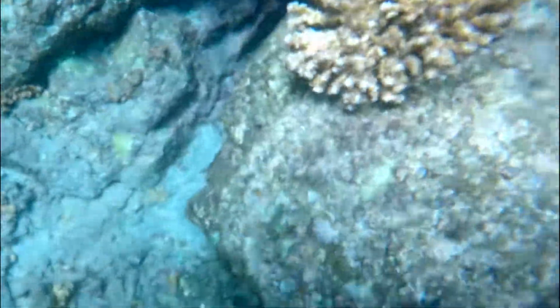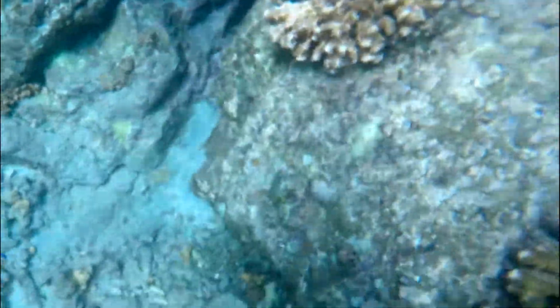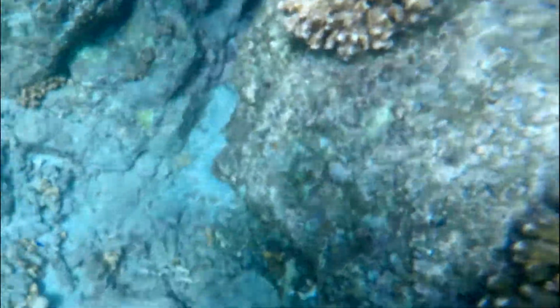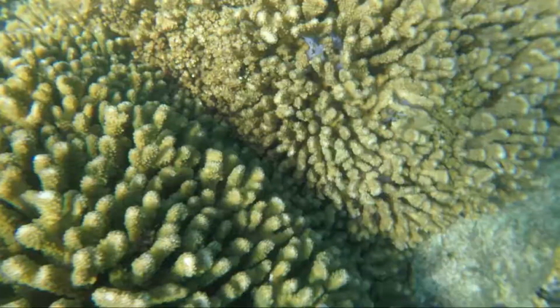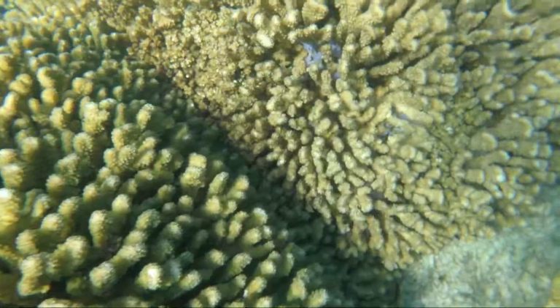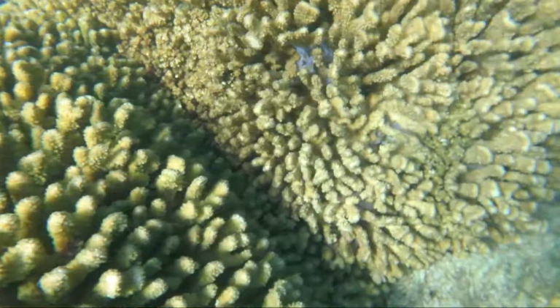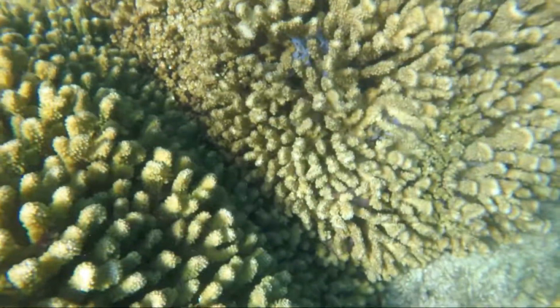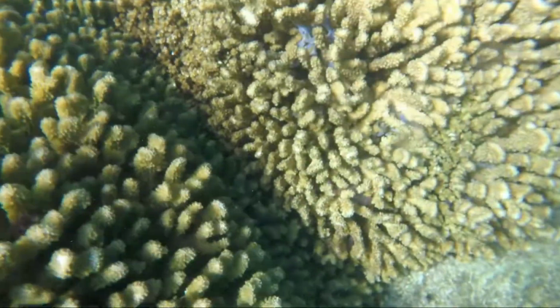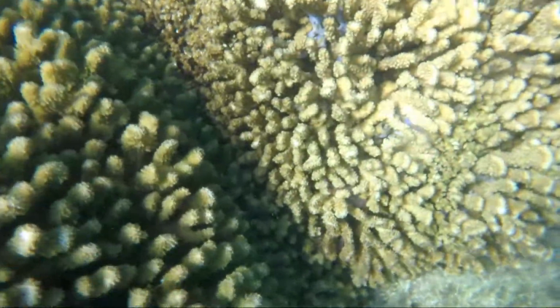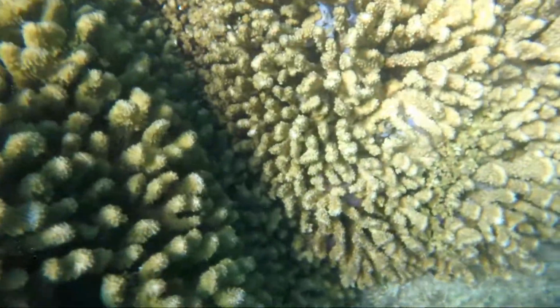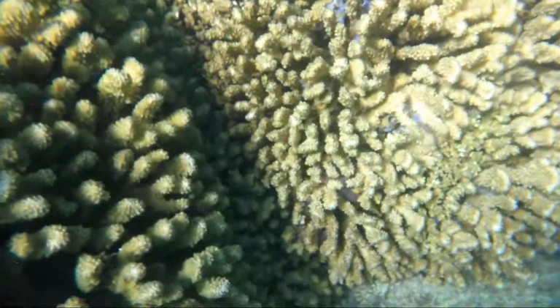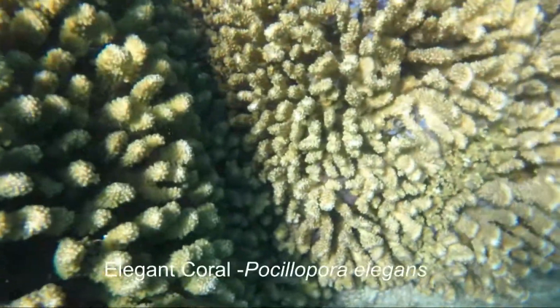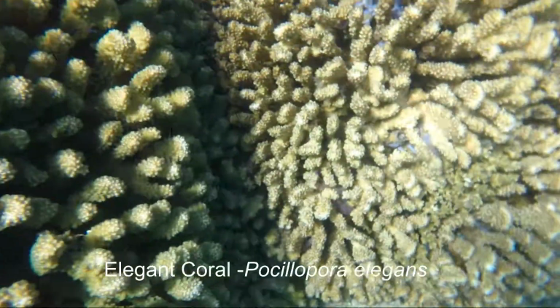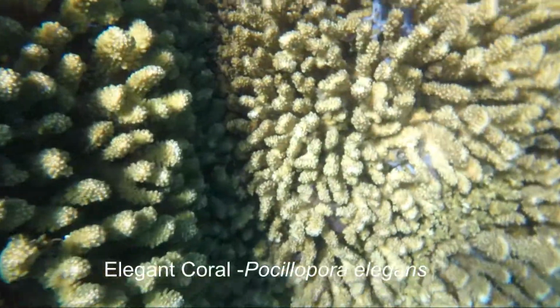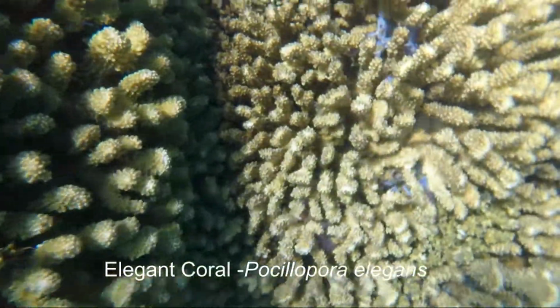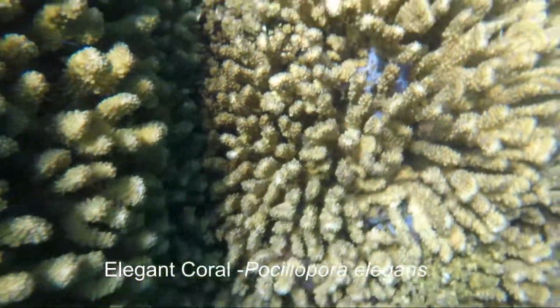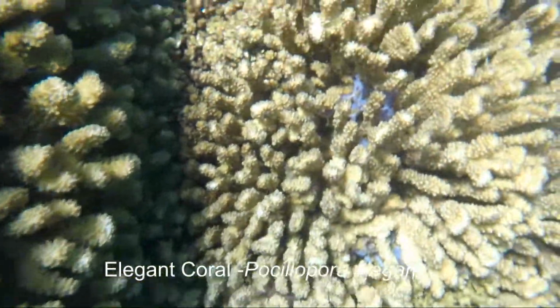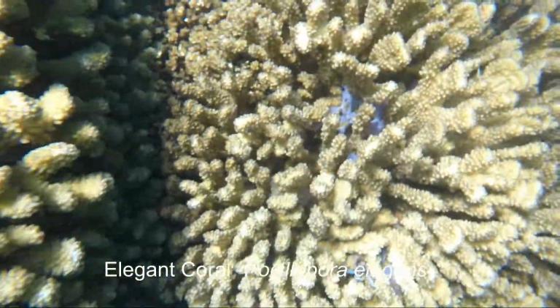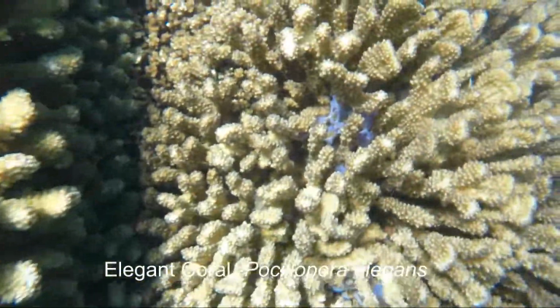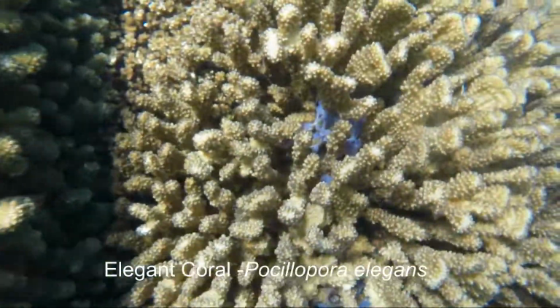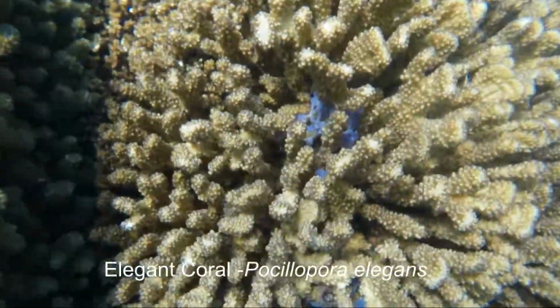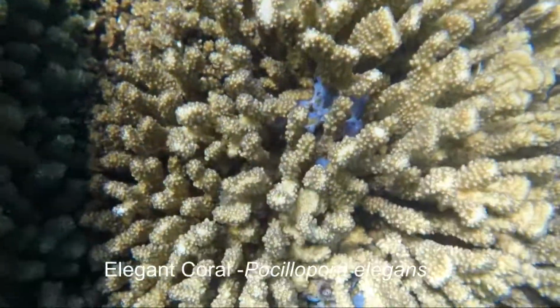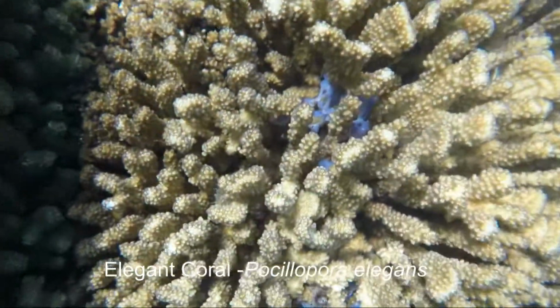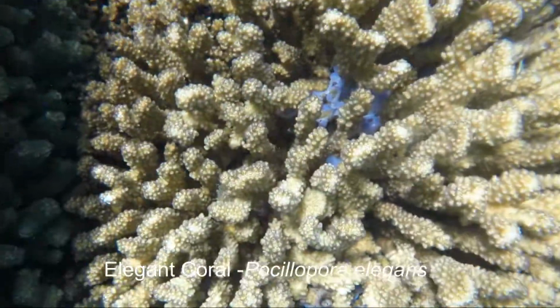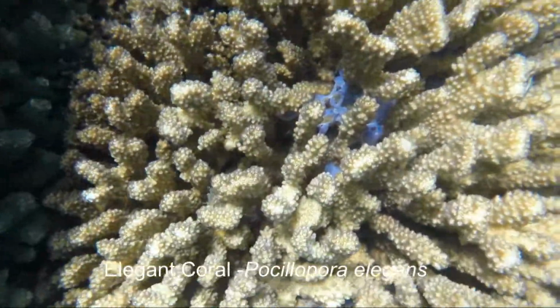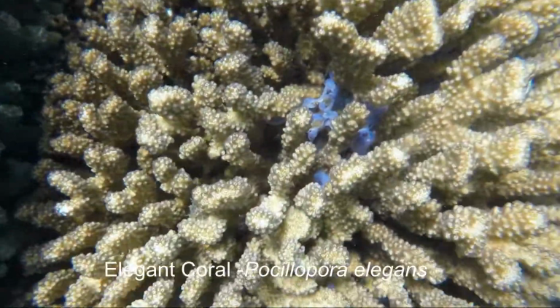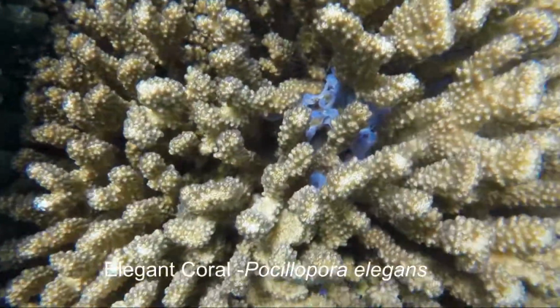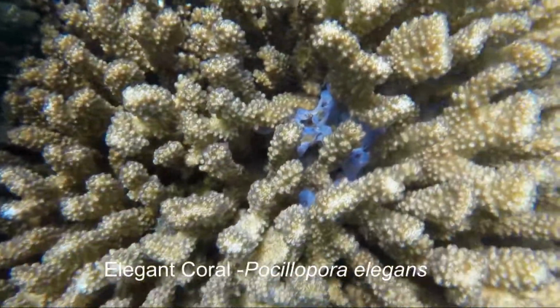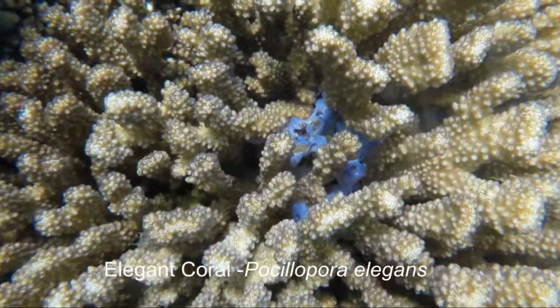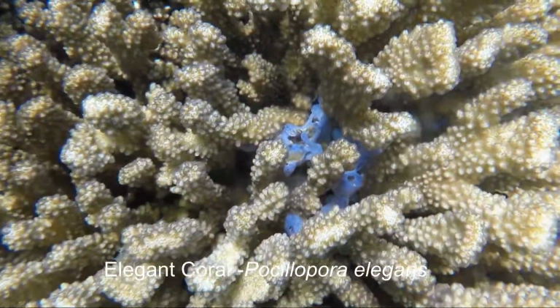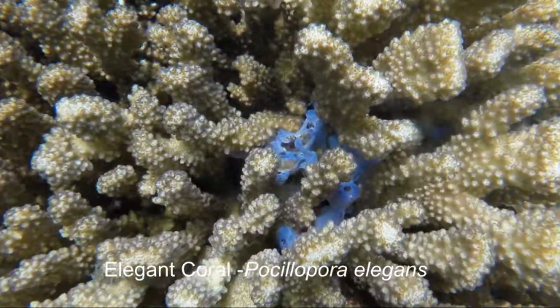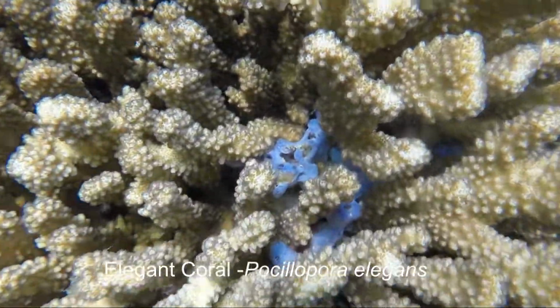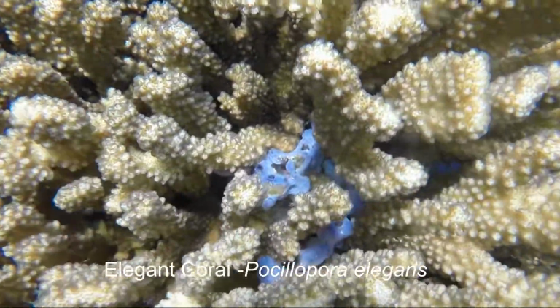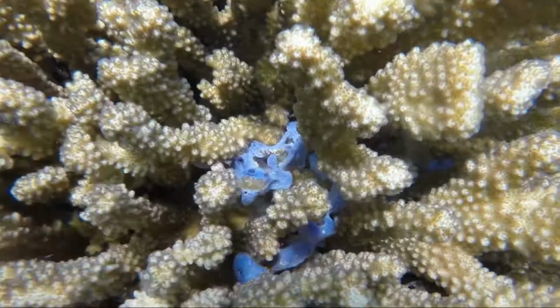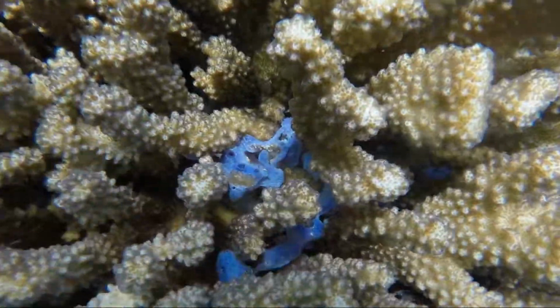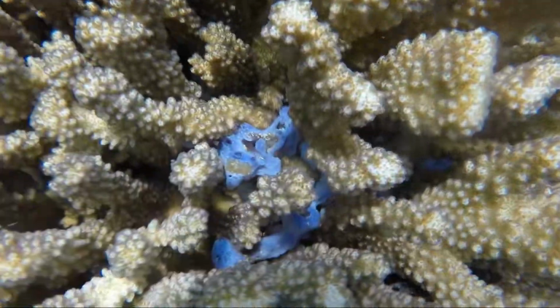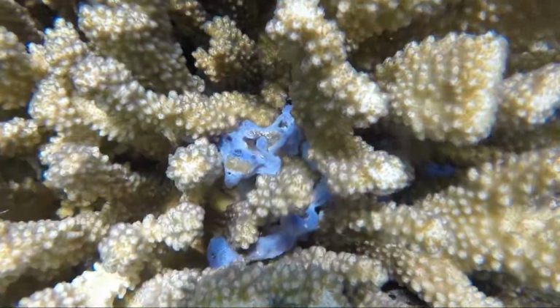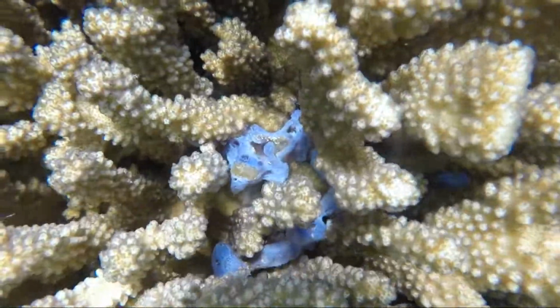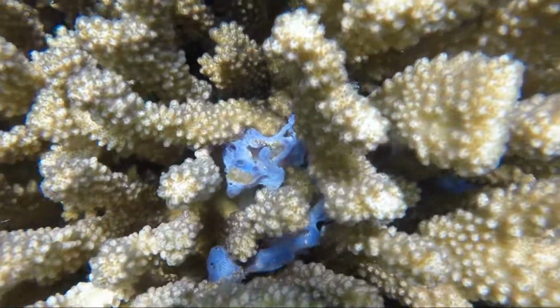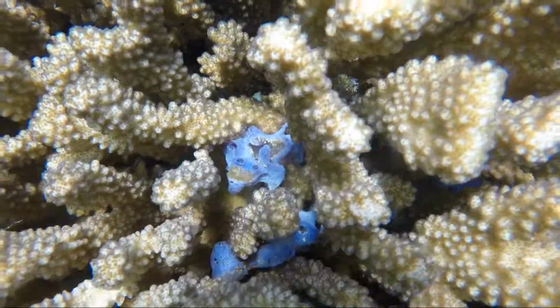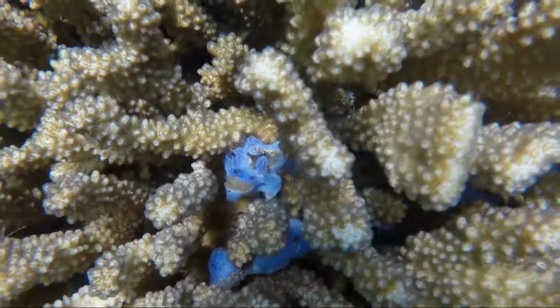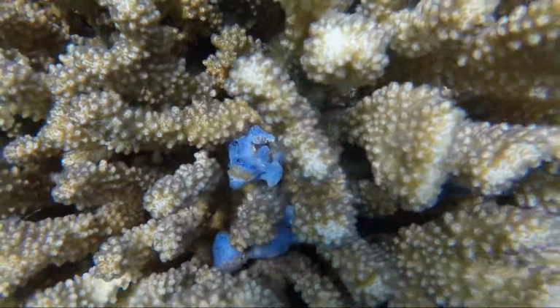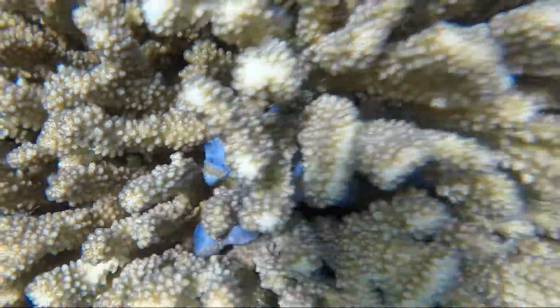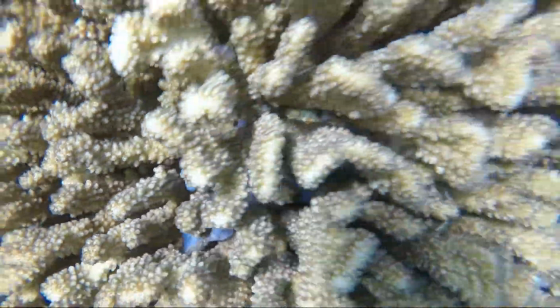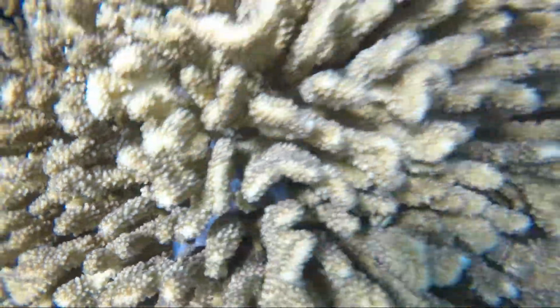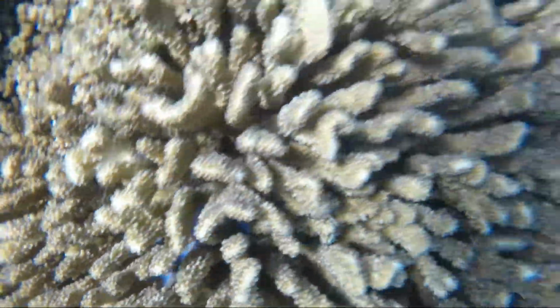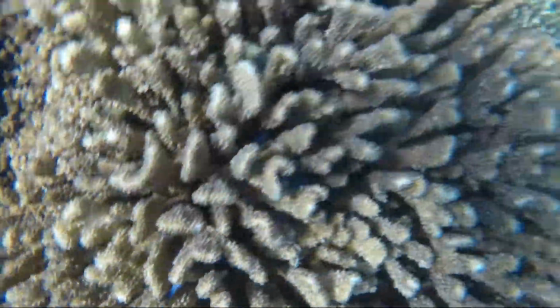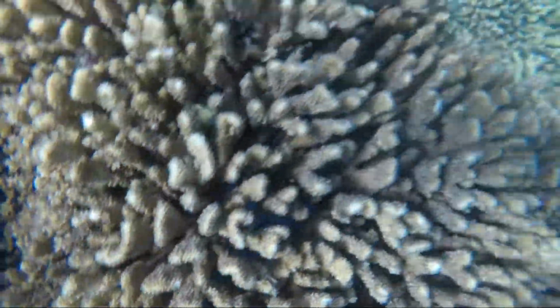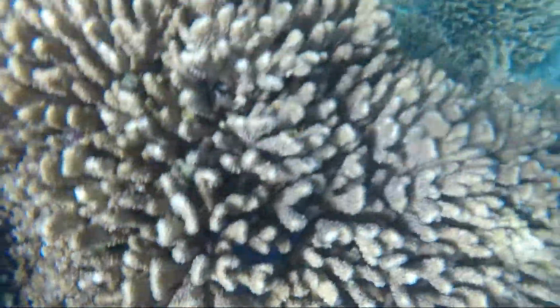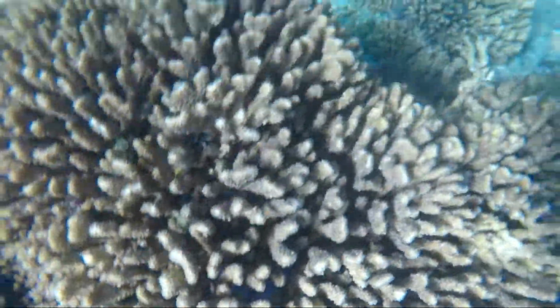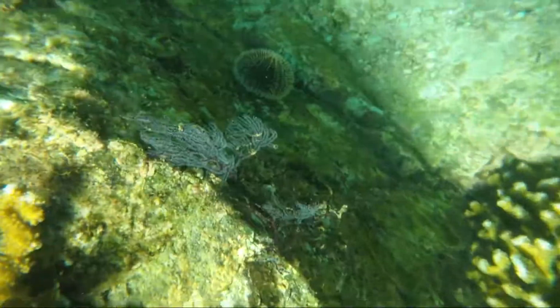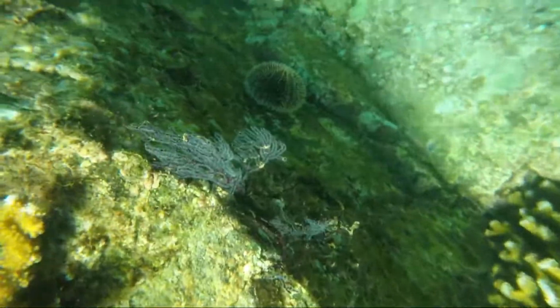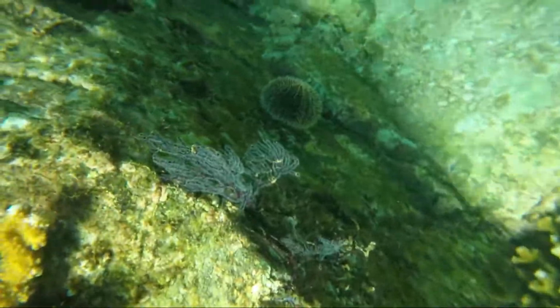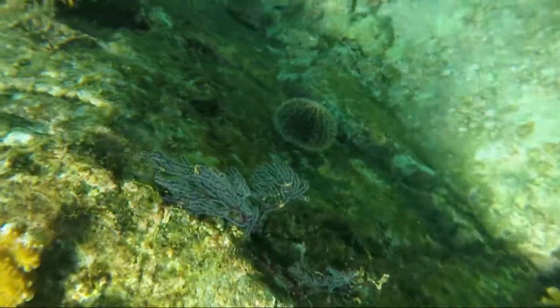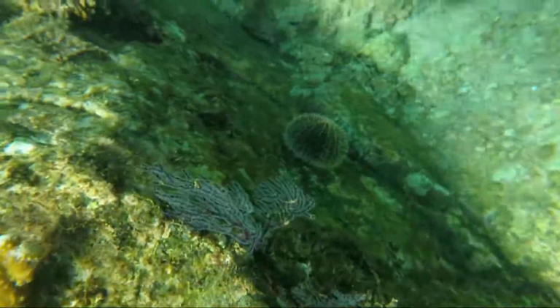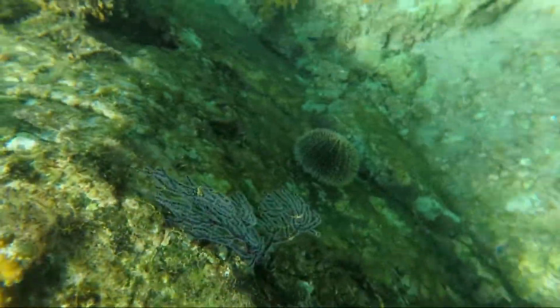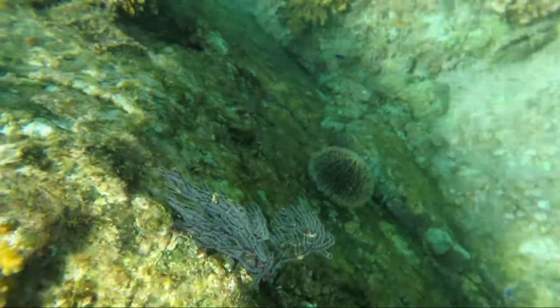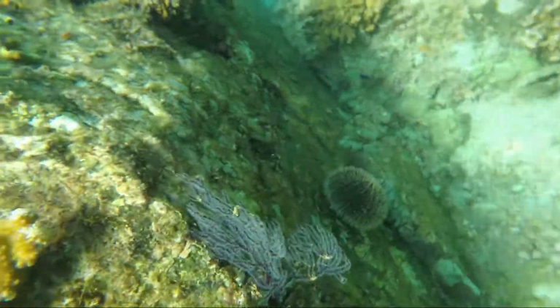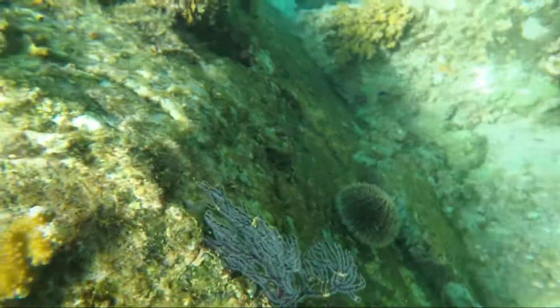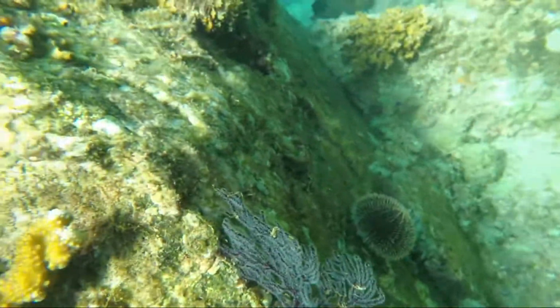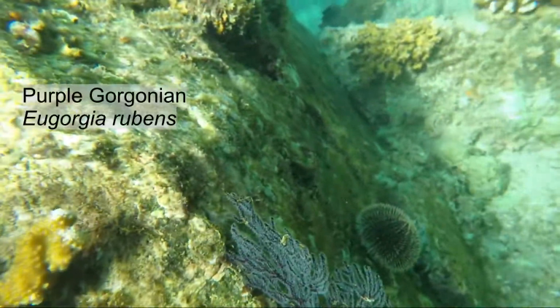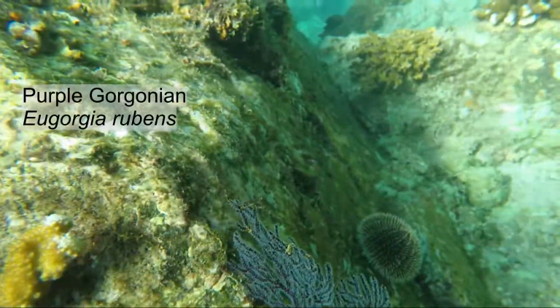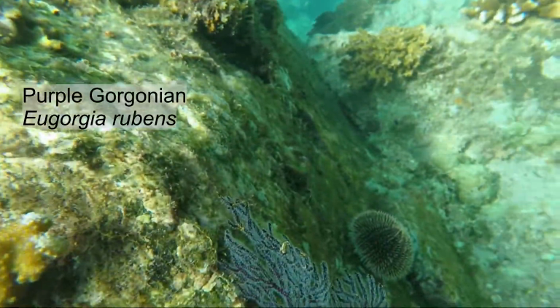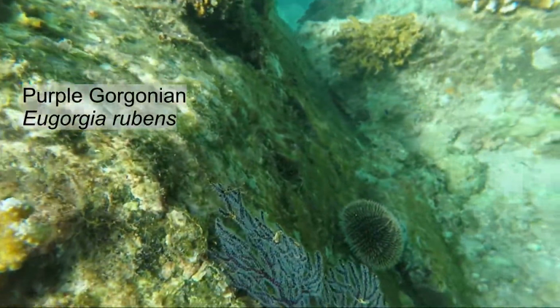Nice peek inside the elegant coral. Thanks for joining — please subscribe.